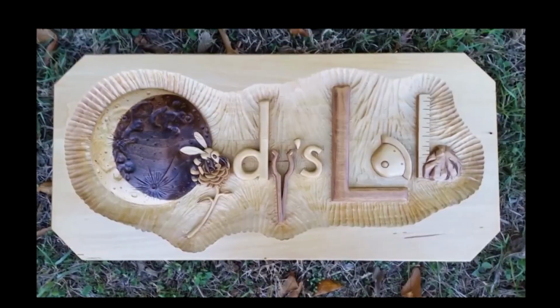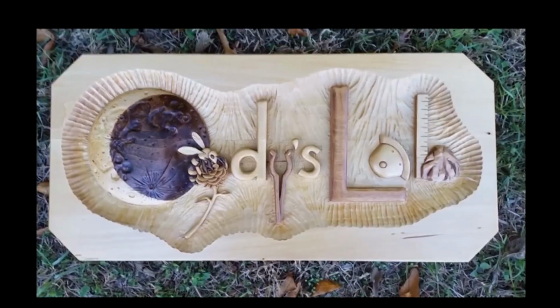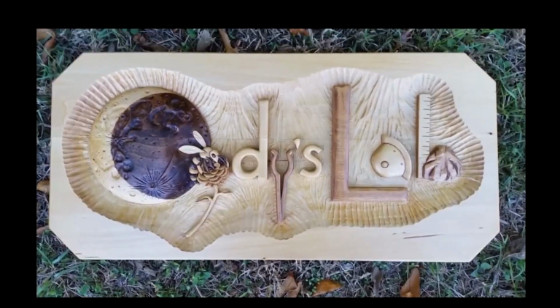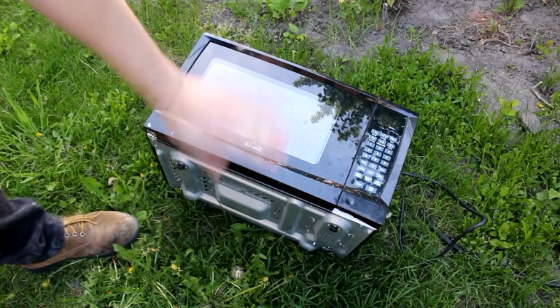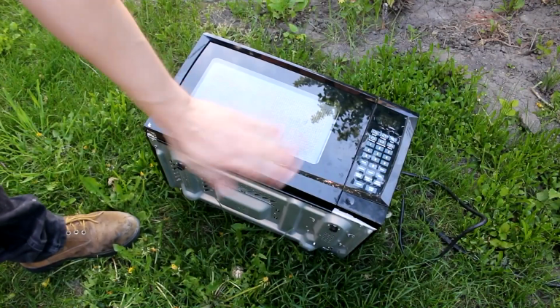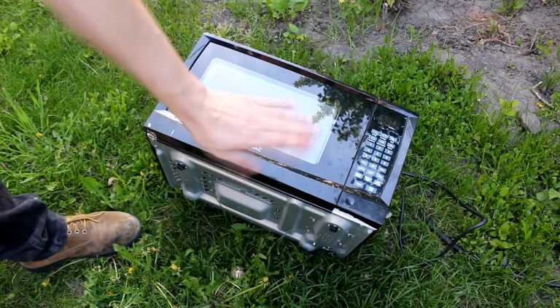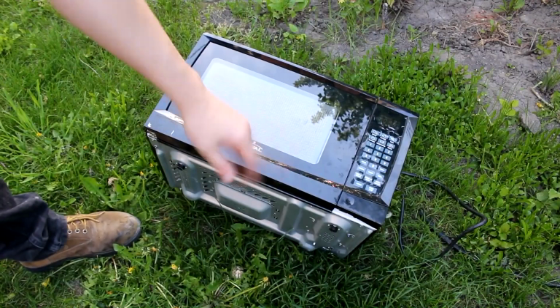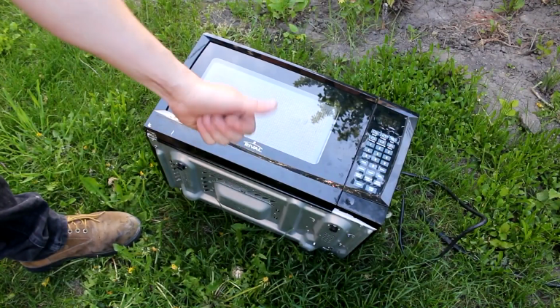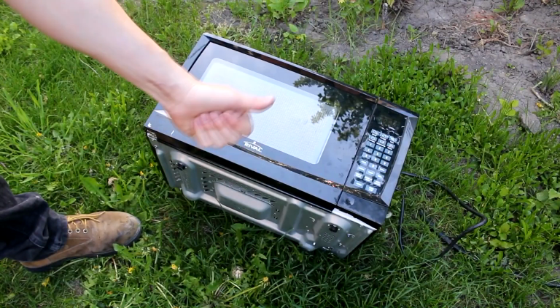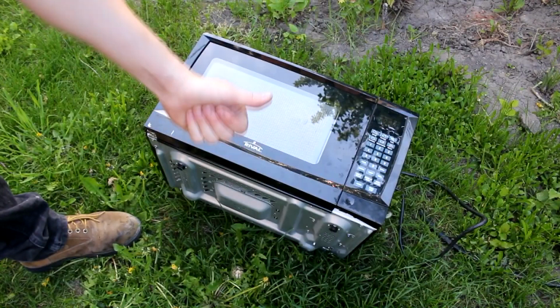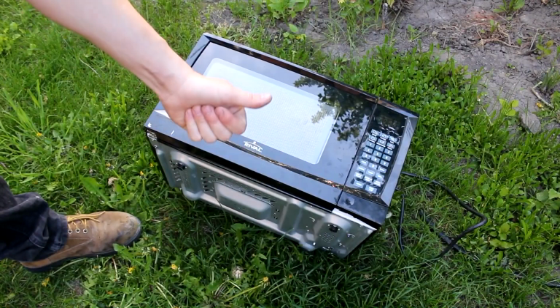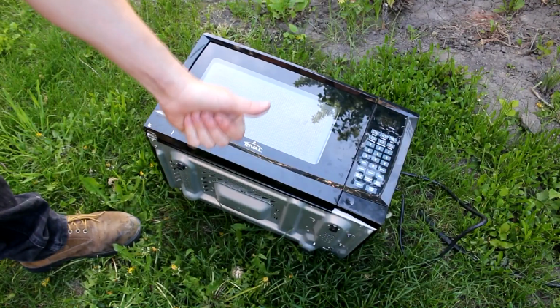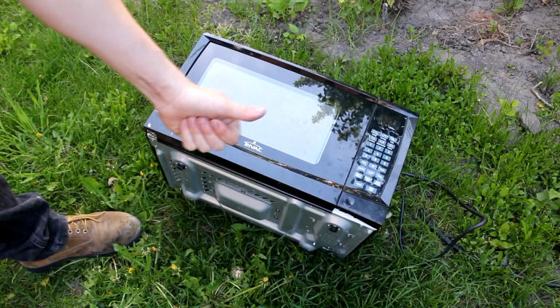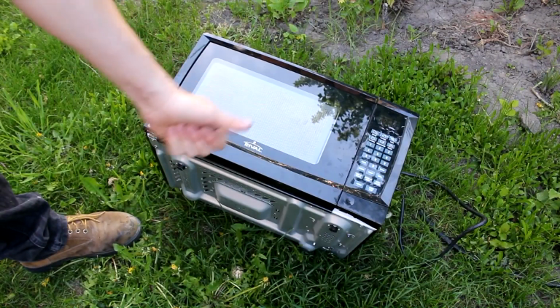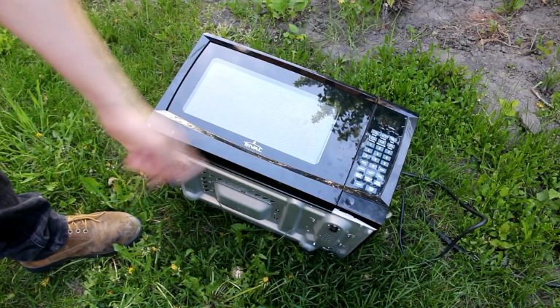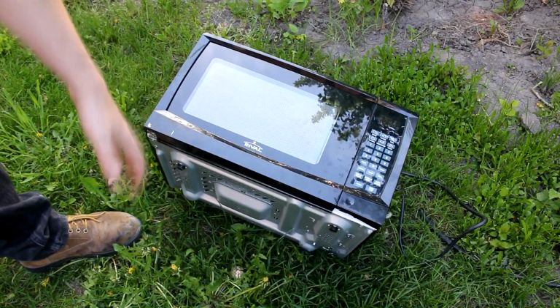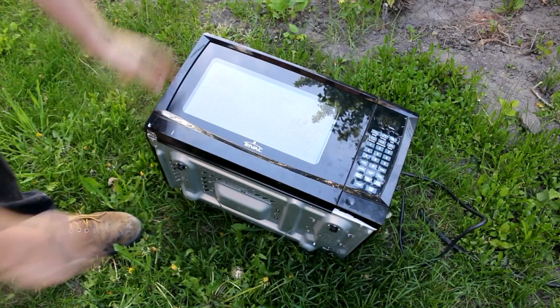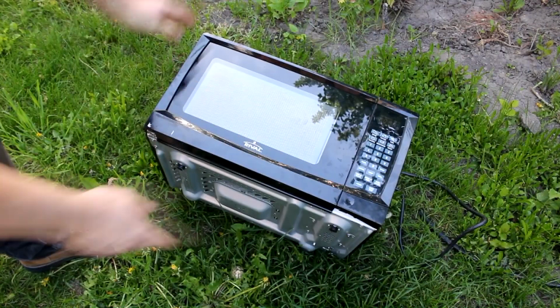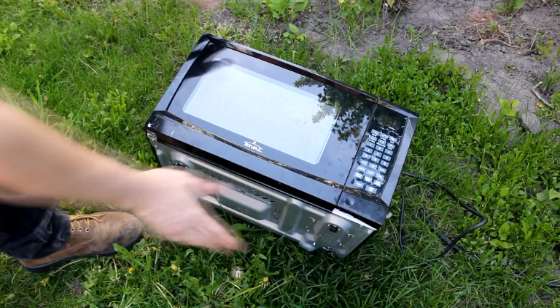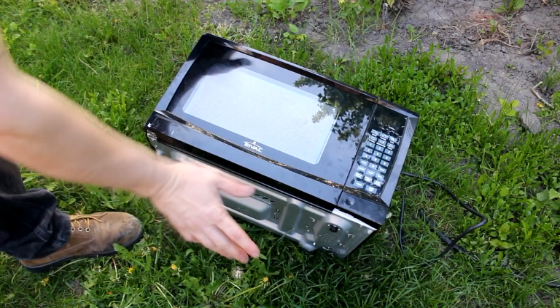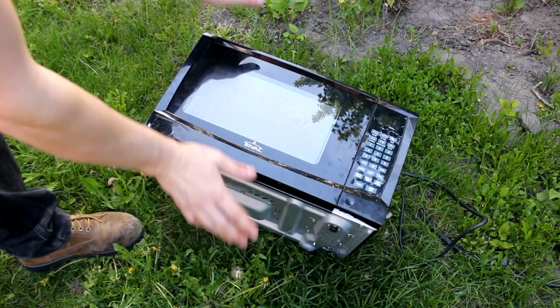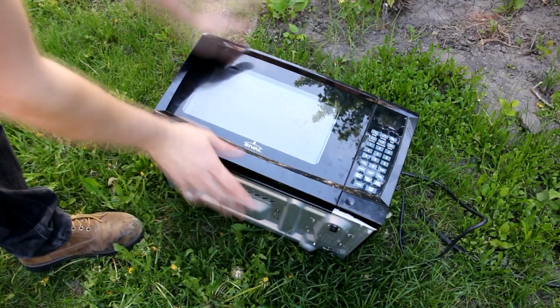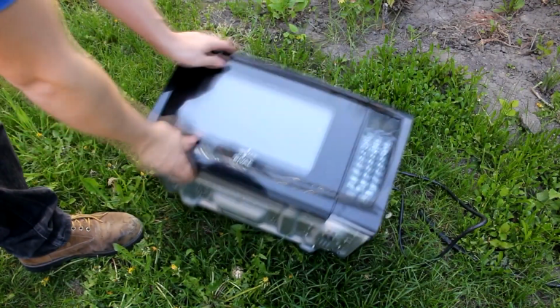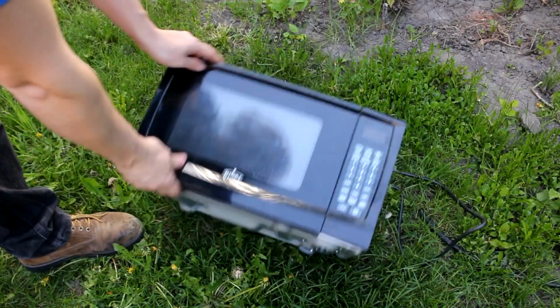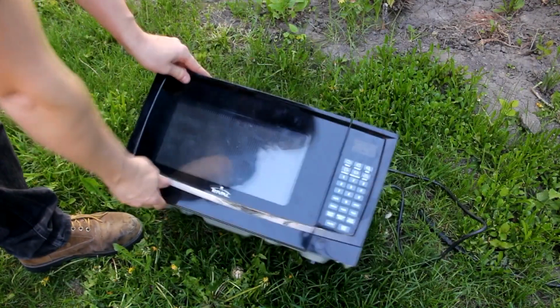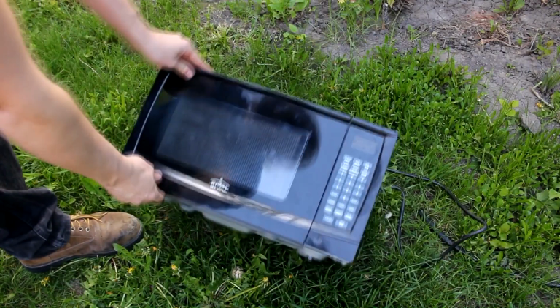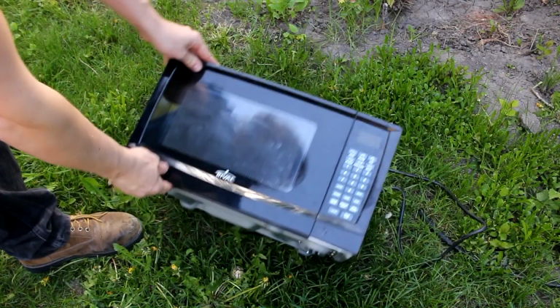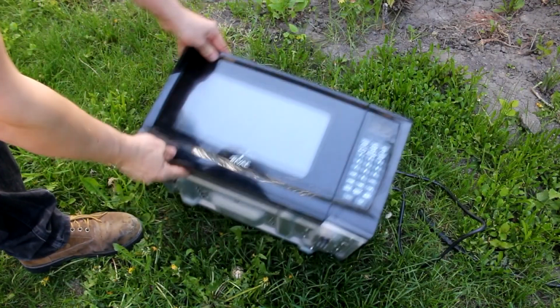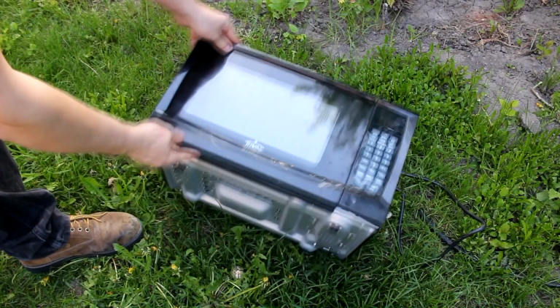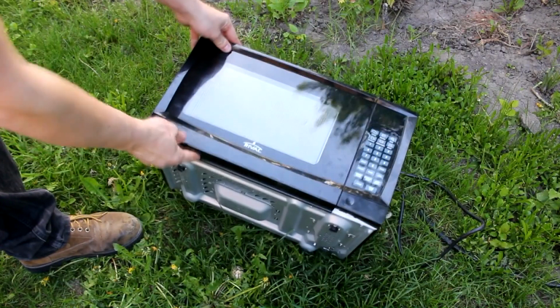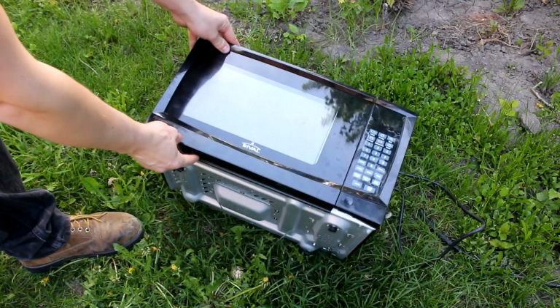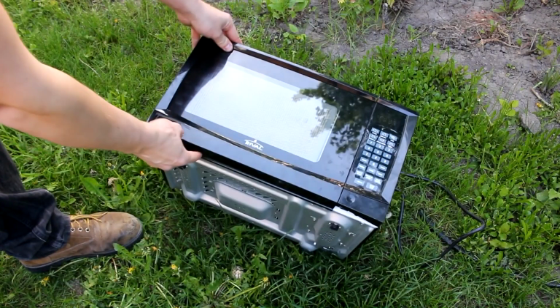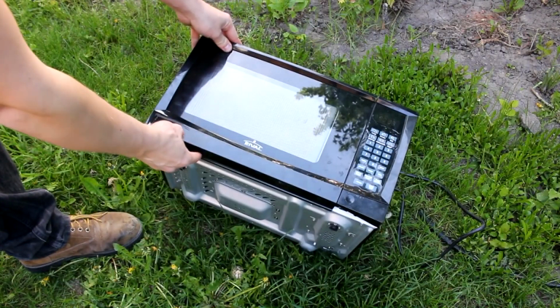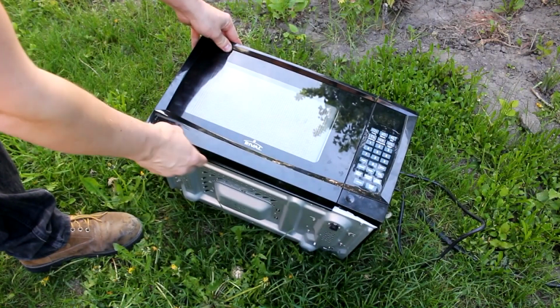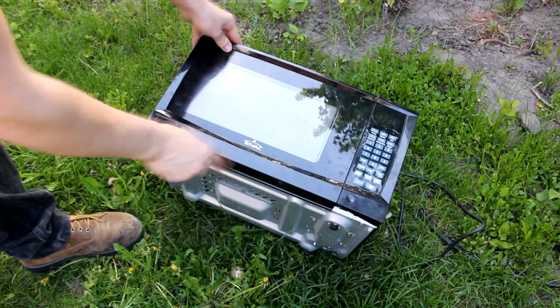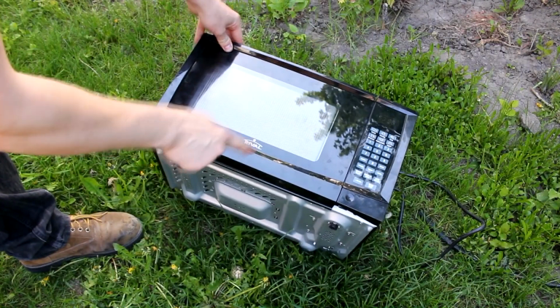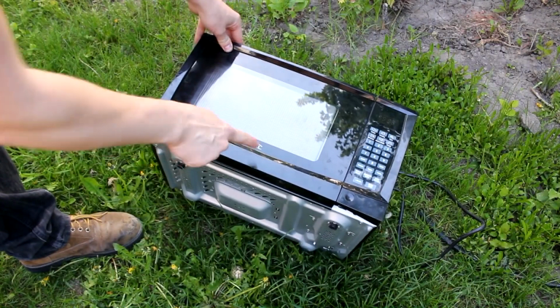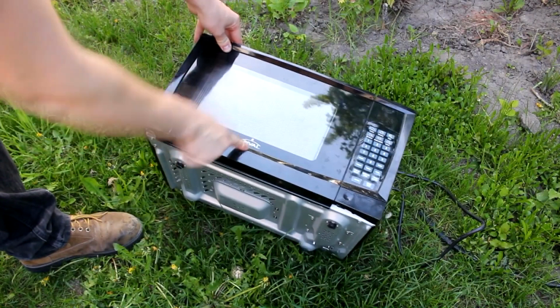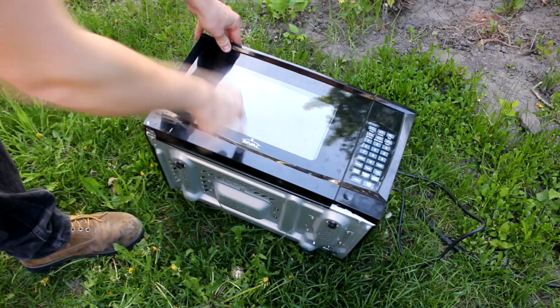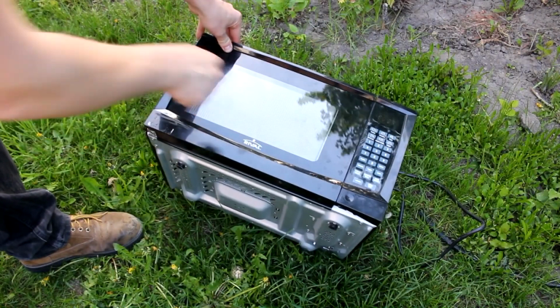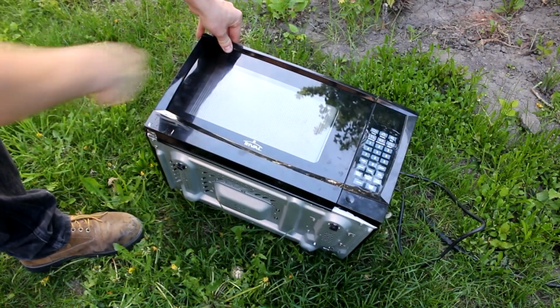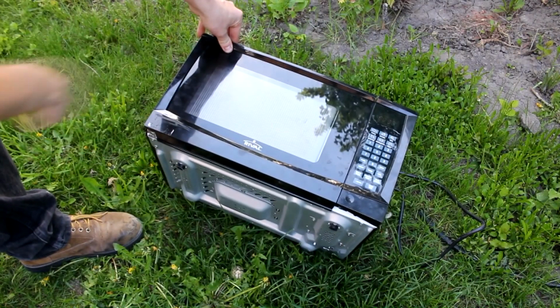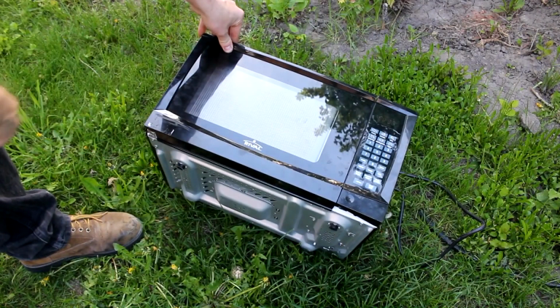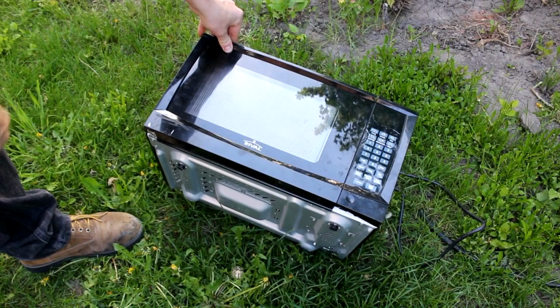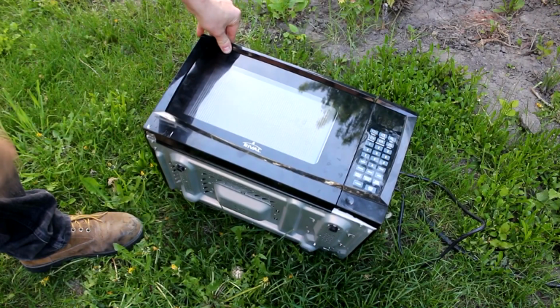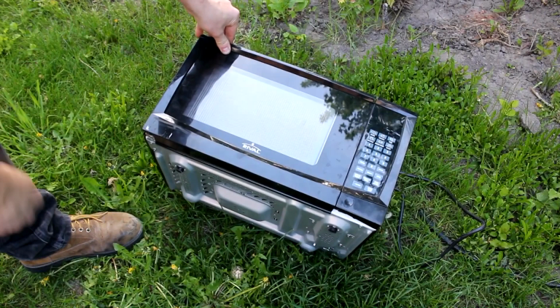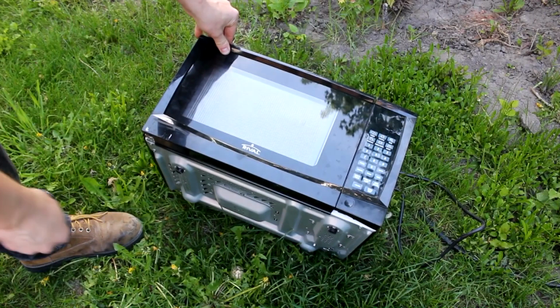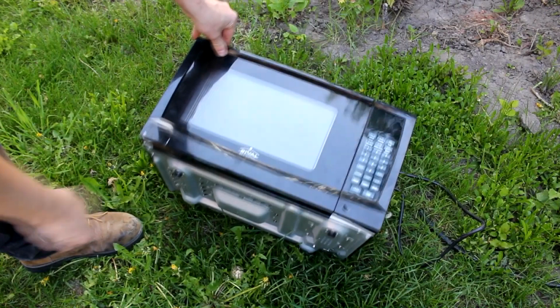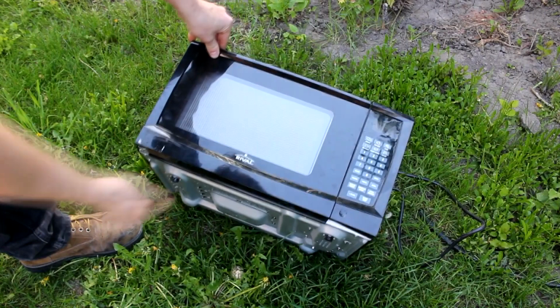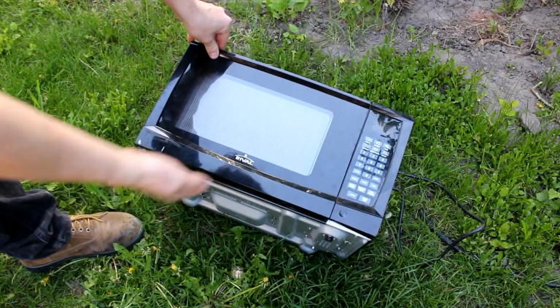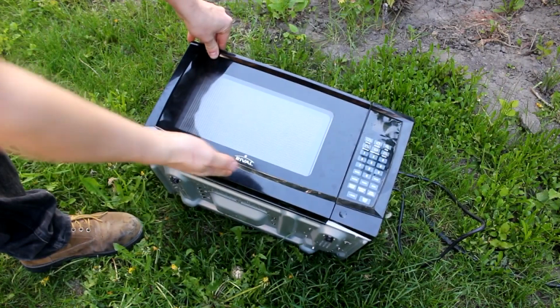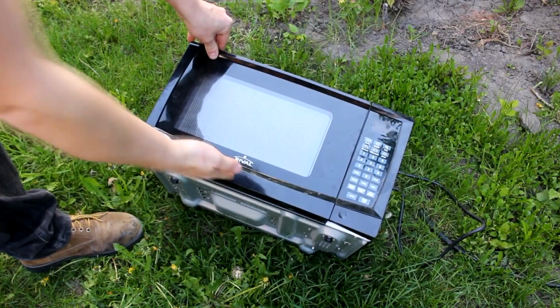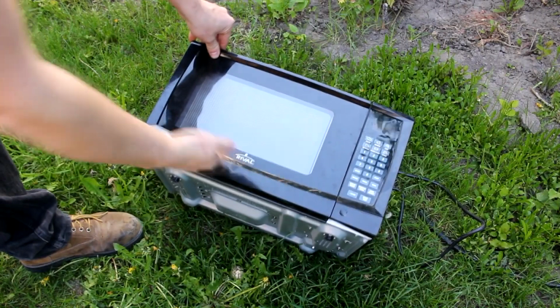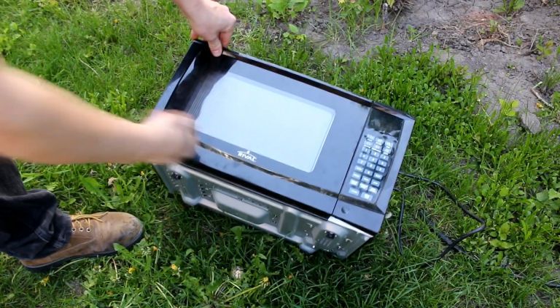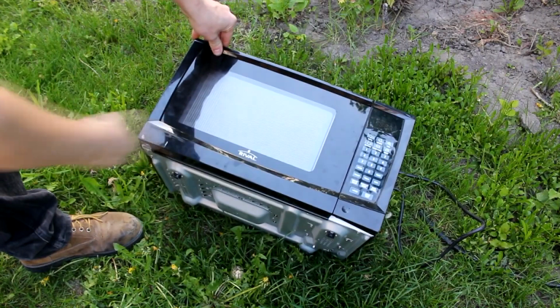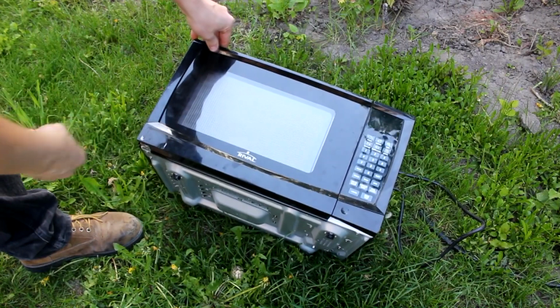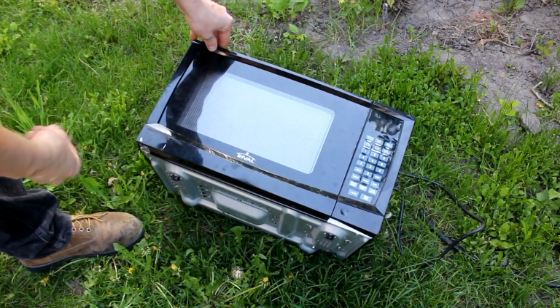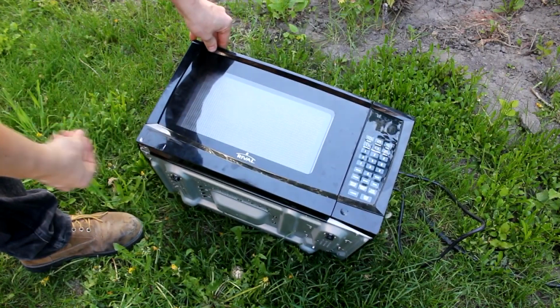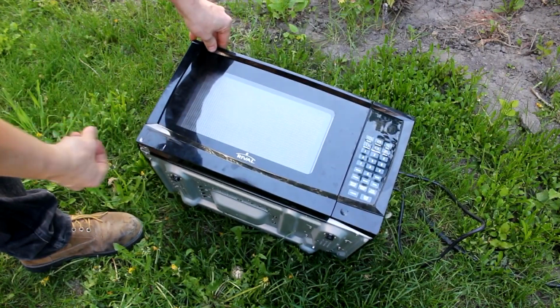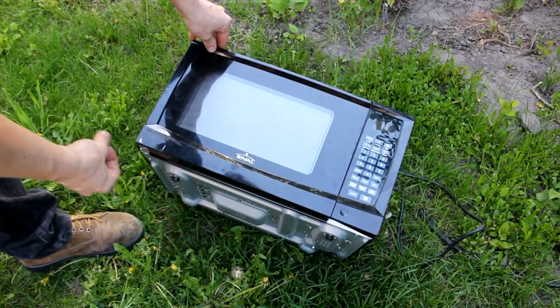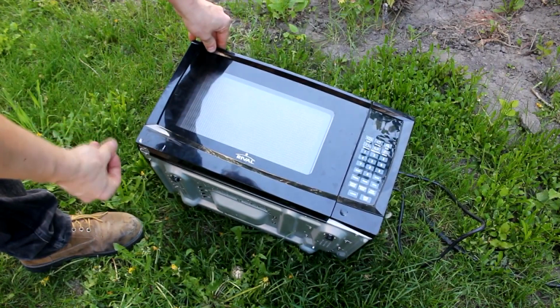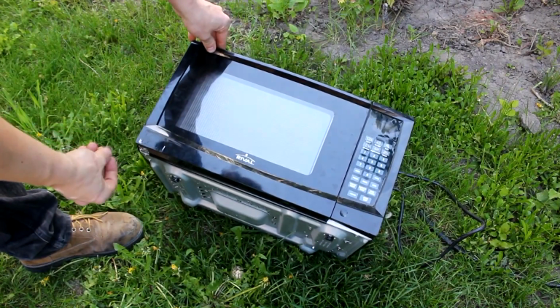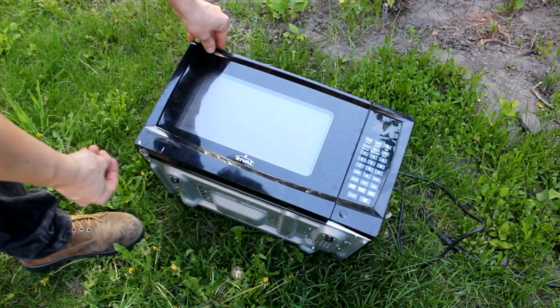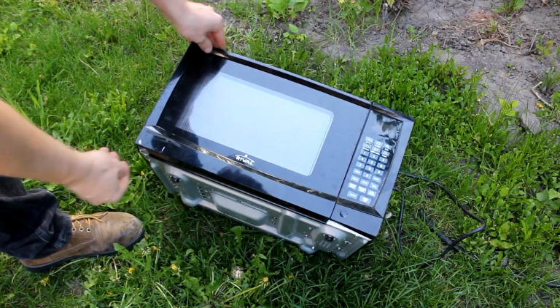Hi everyone, welcome back to Cody's lab. Today I'm going to be putting this microwave inside my vacuum chamber. Let's see if we can pop some popcorn.